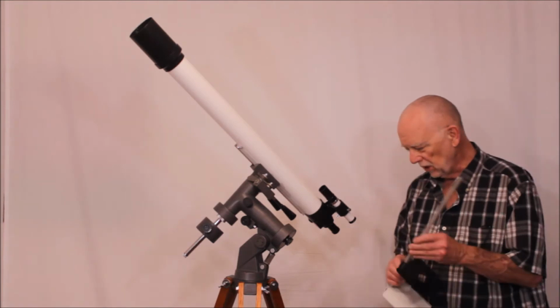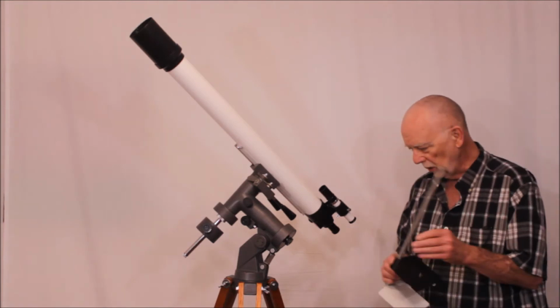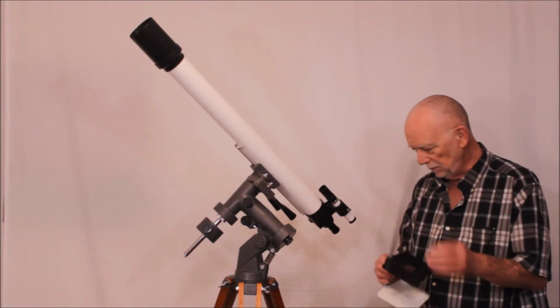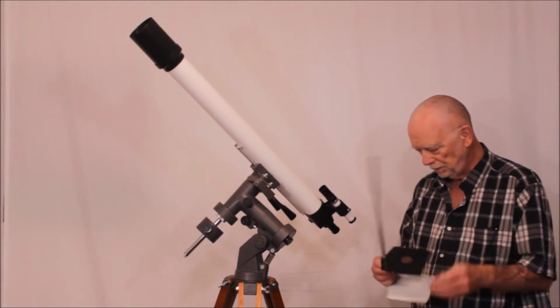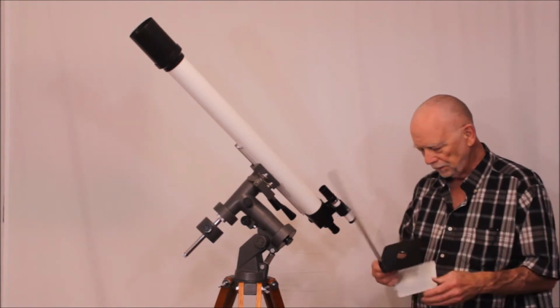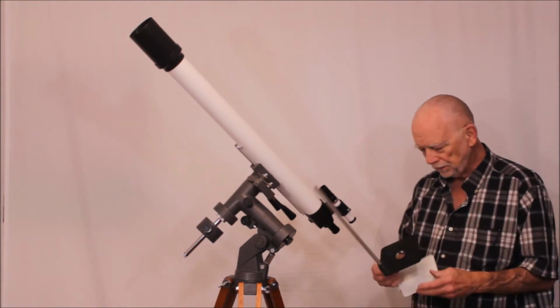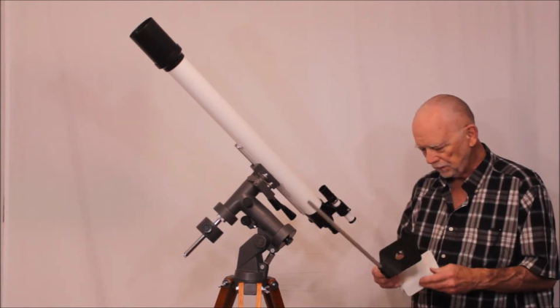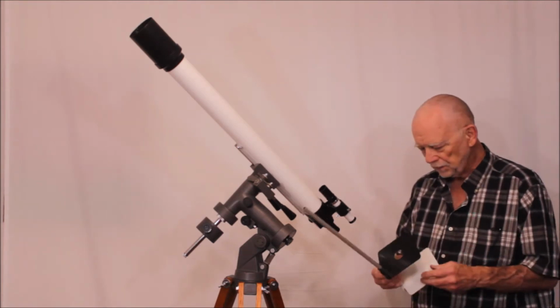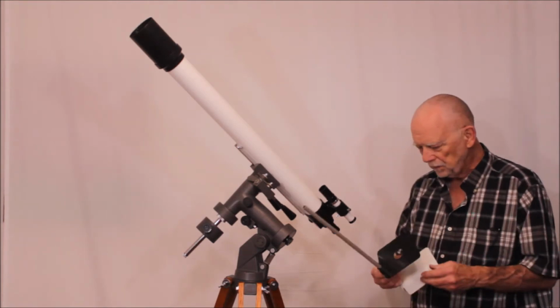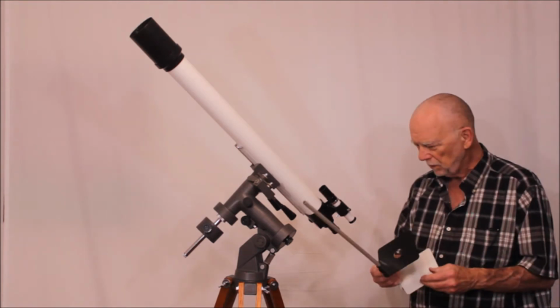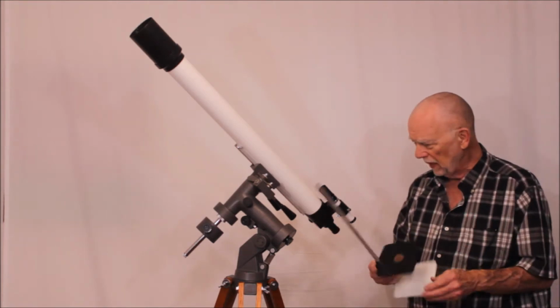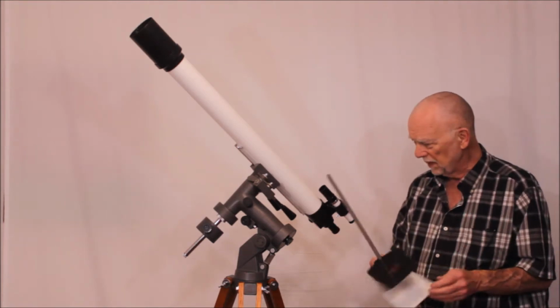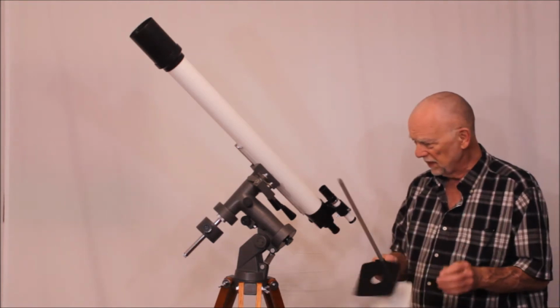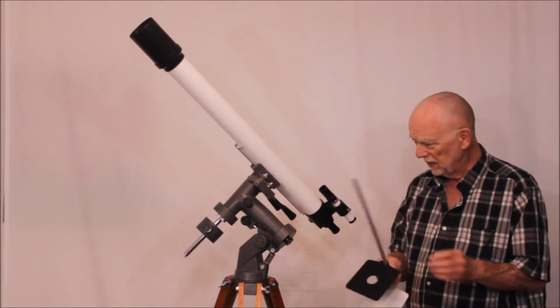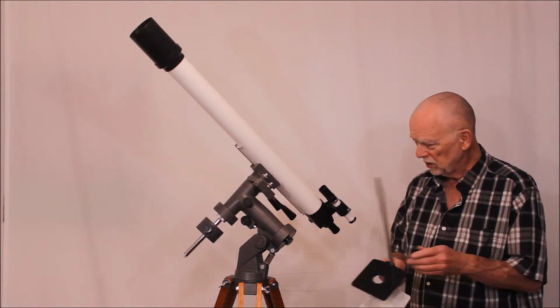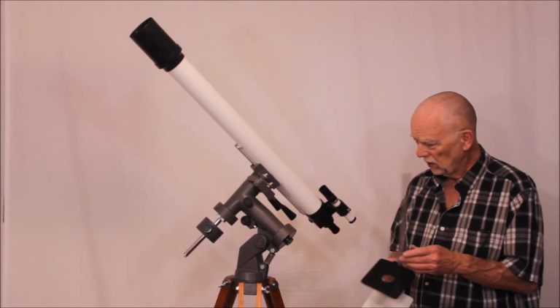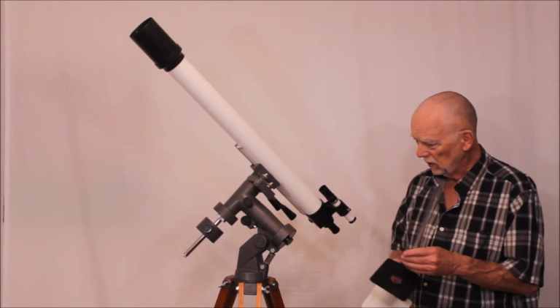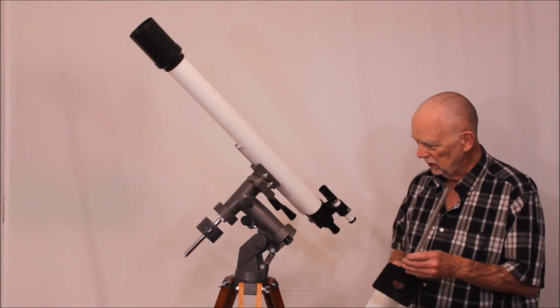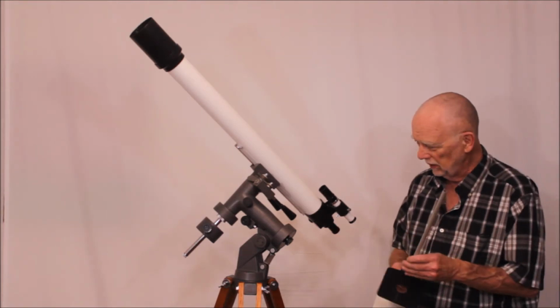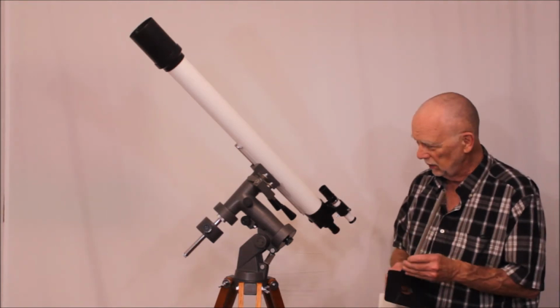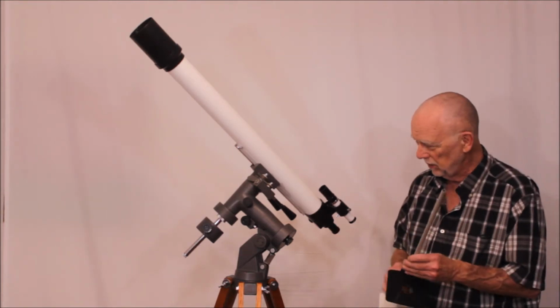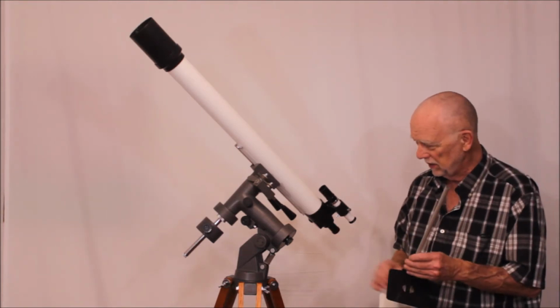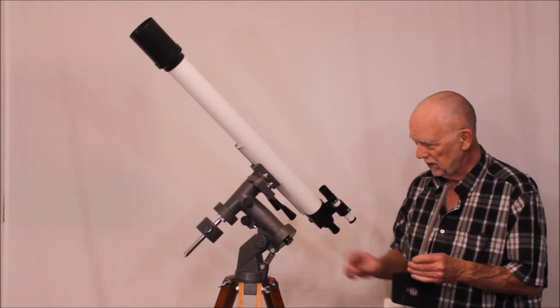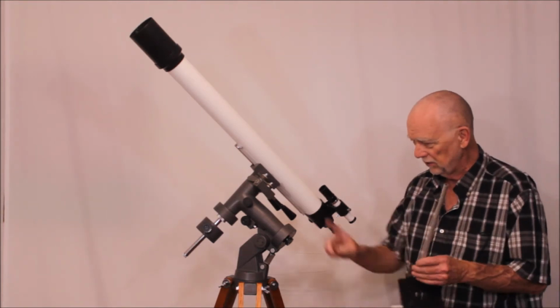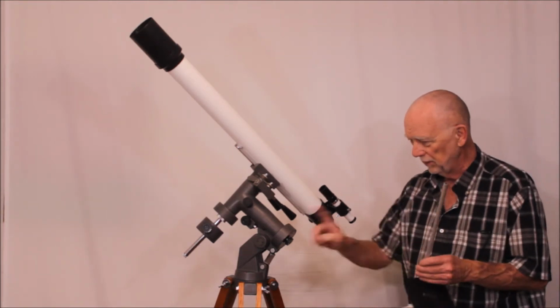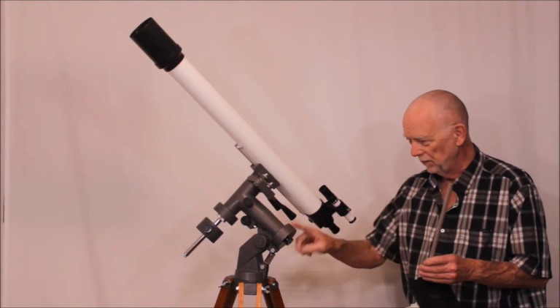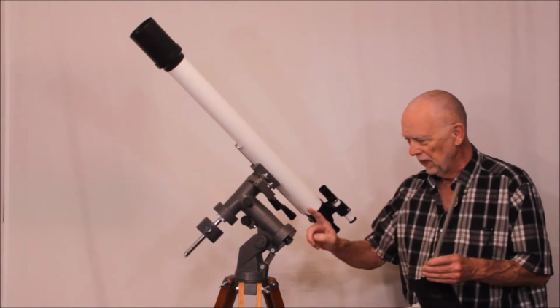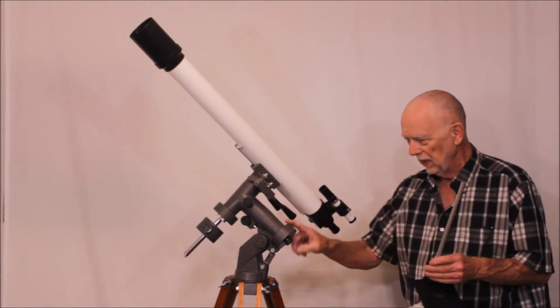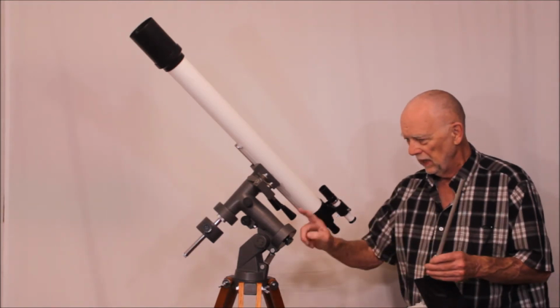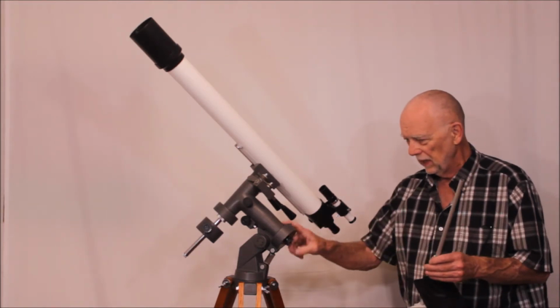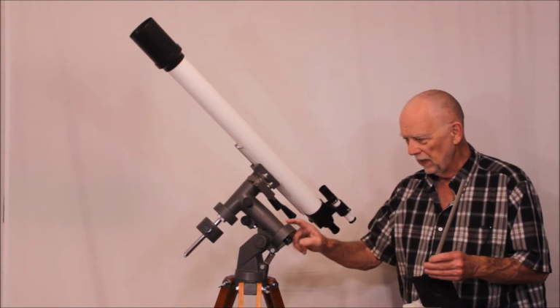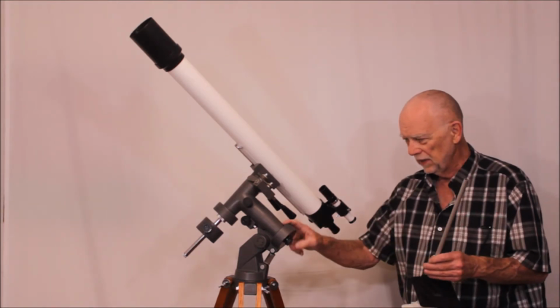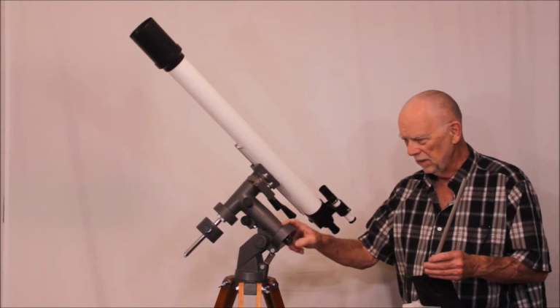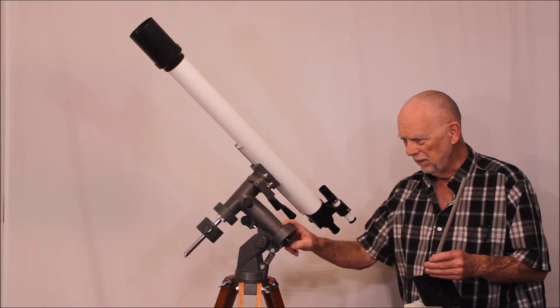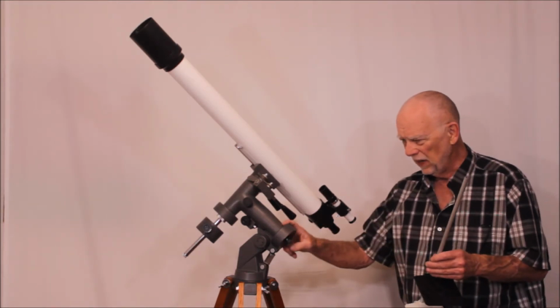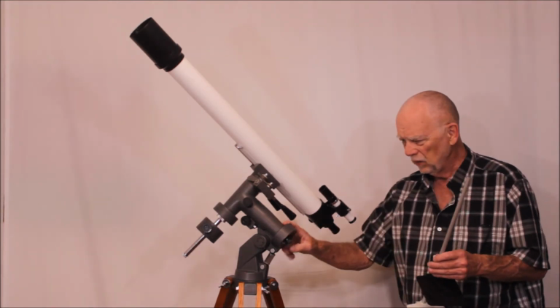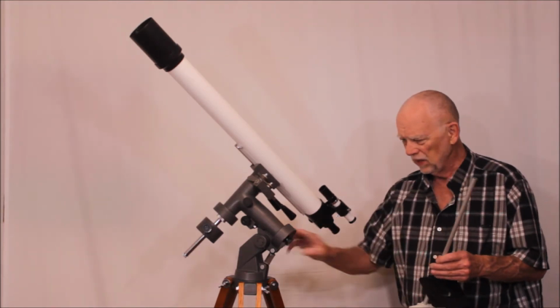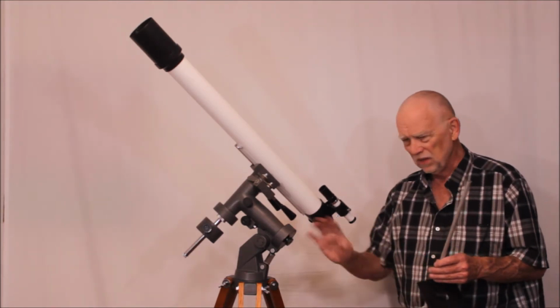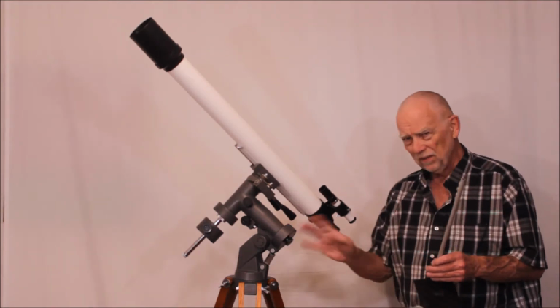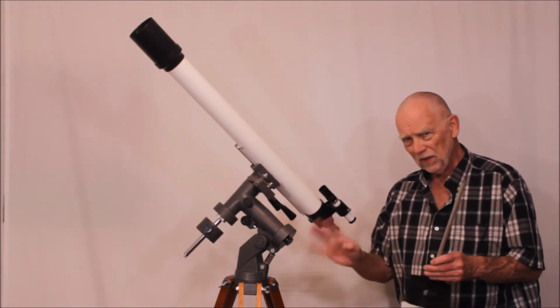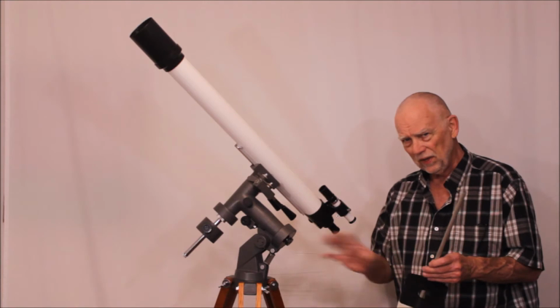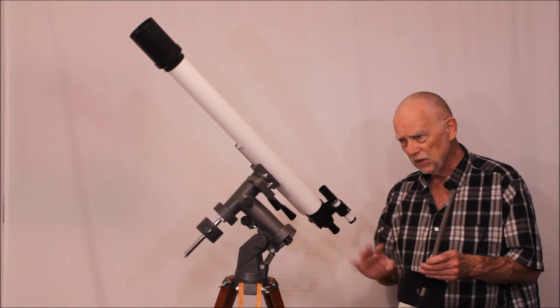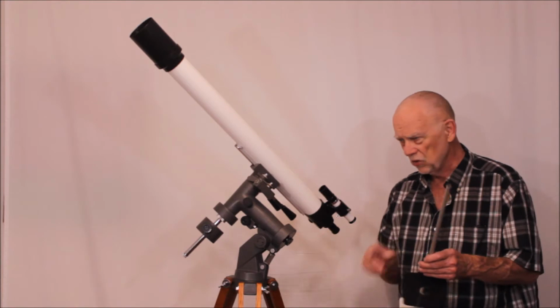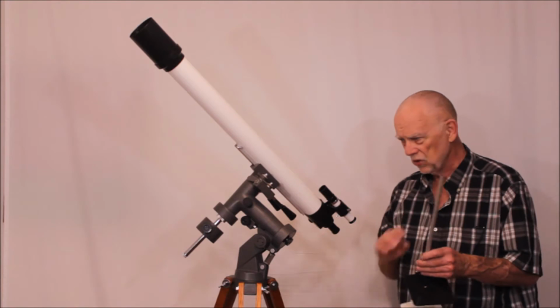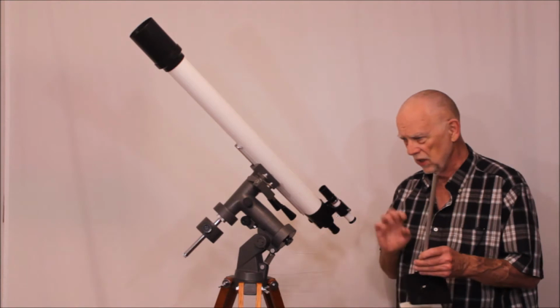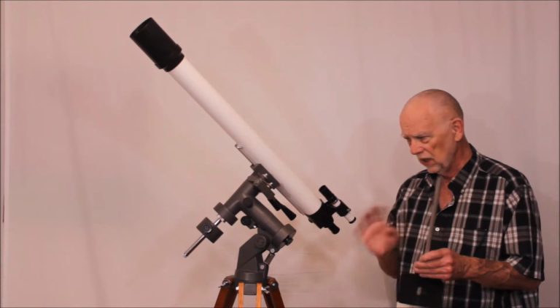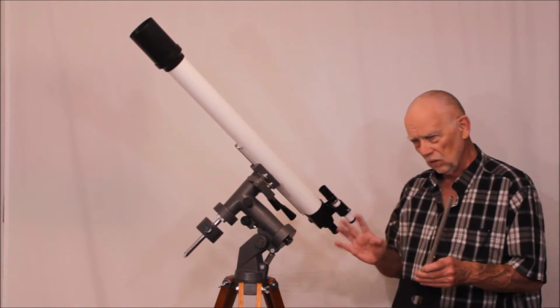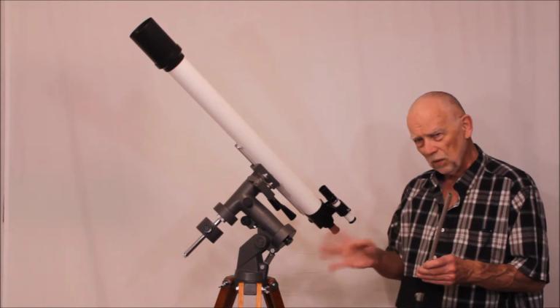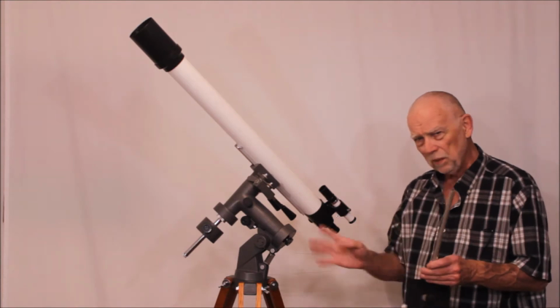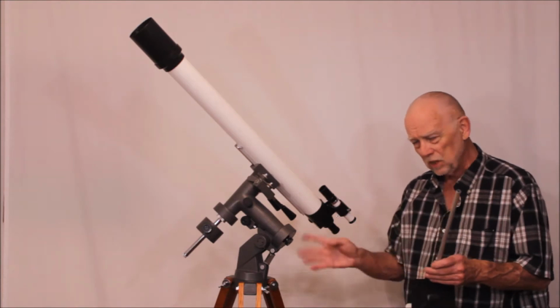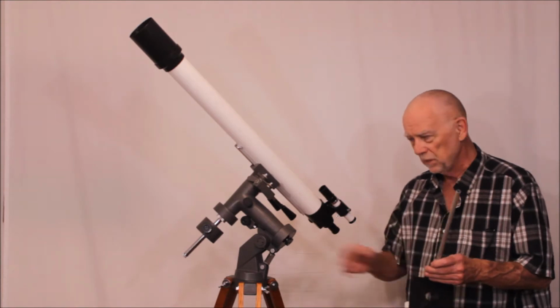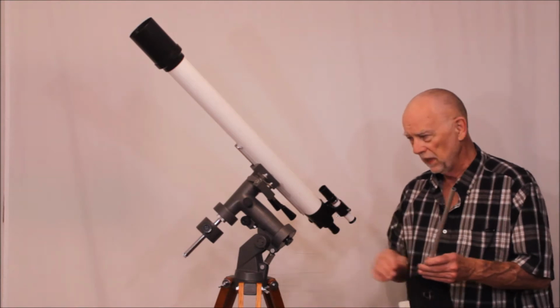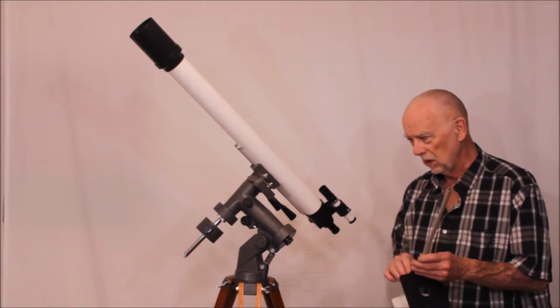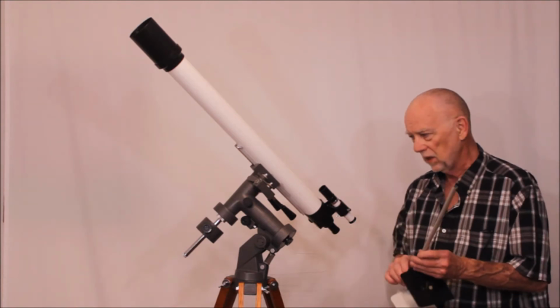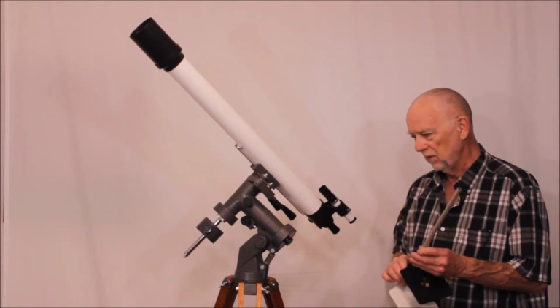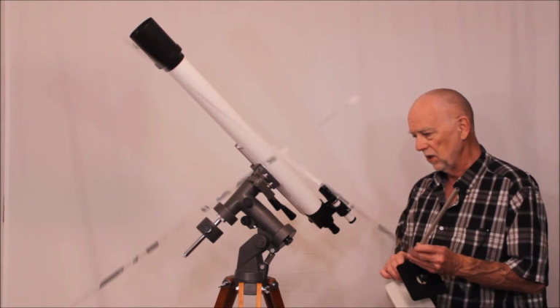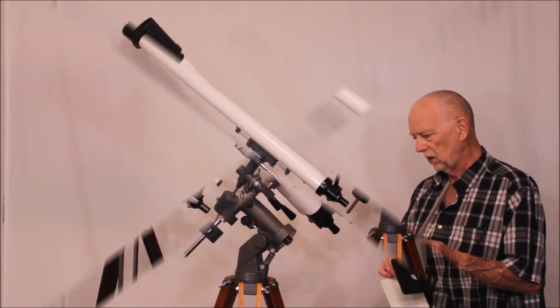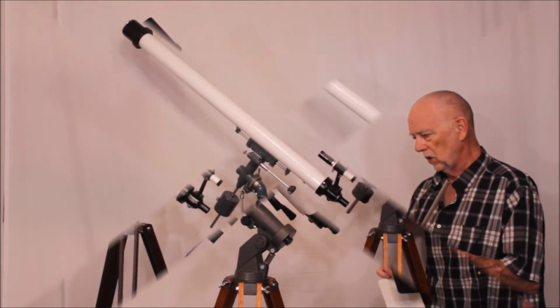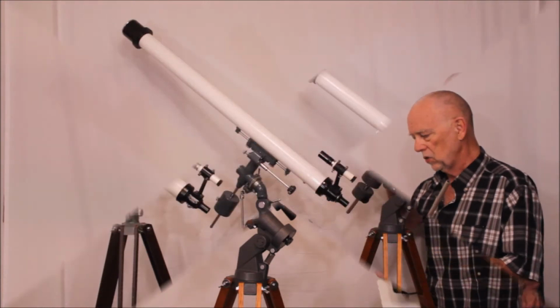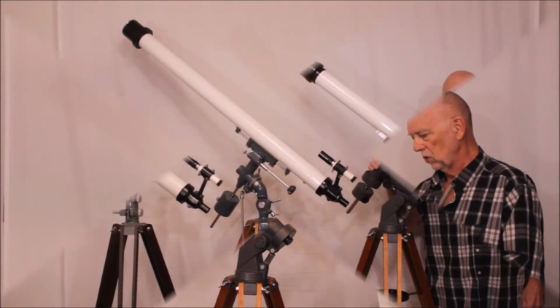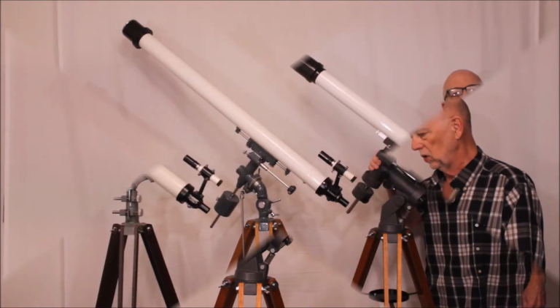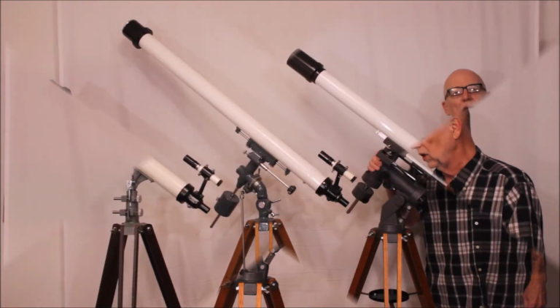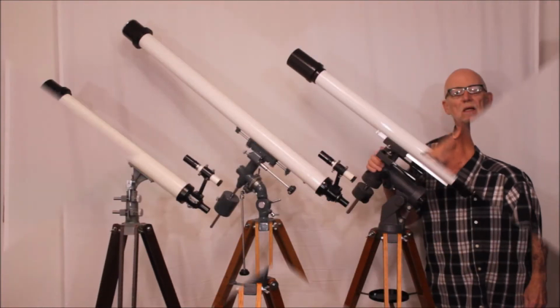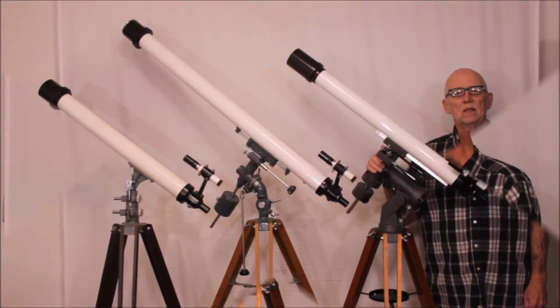Things are a little bit different here. The mount is a very interesting and robust mount — I'll give you a closer look at that.